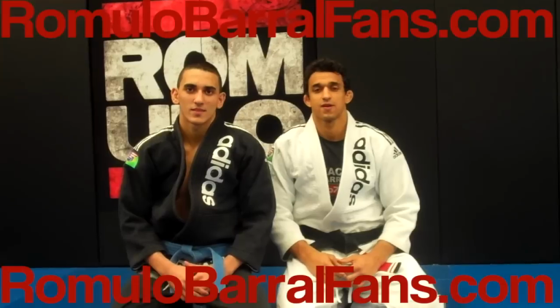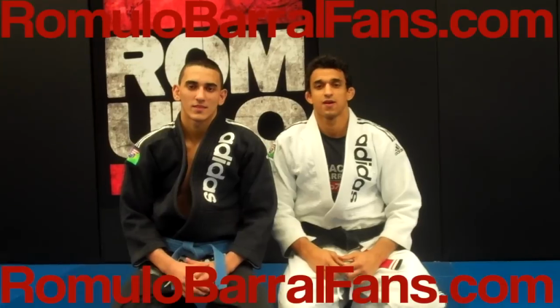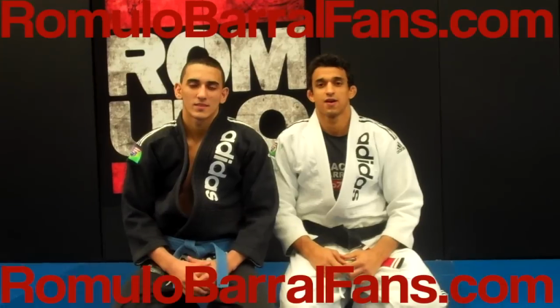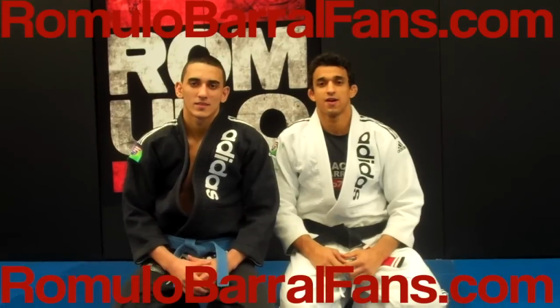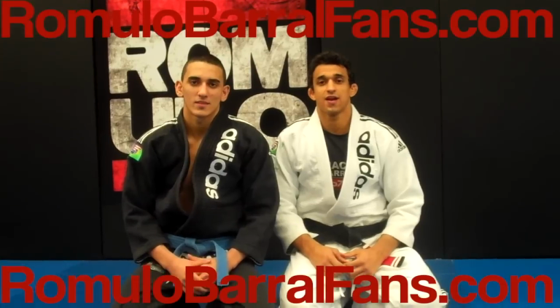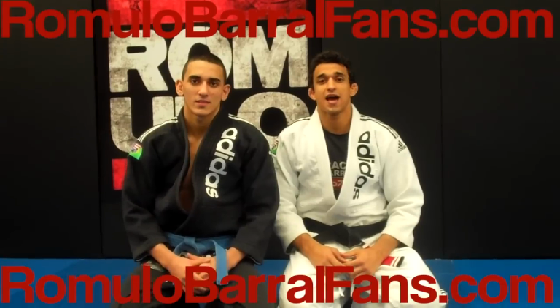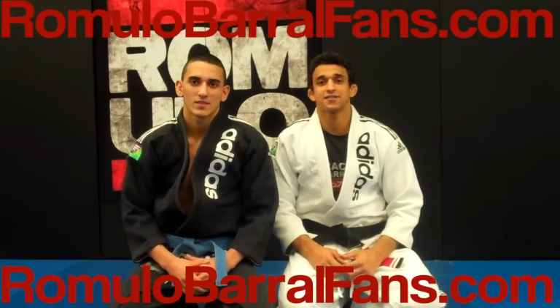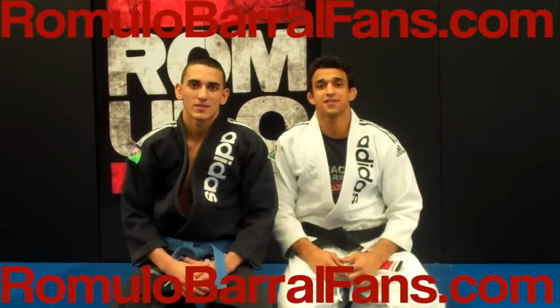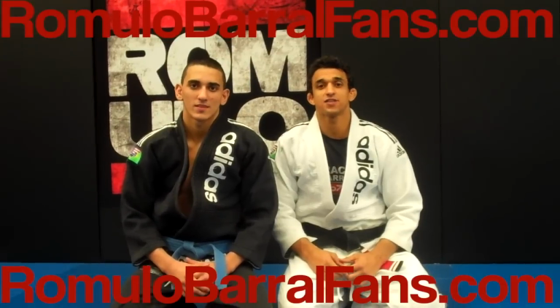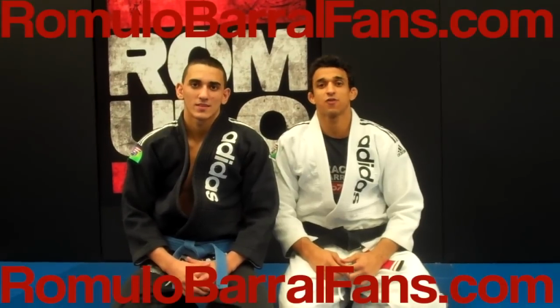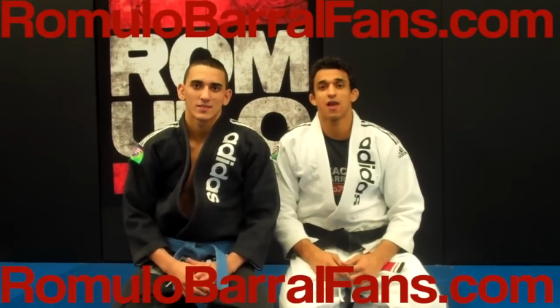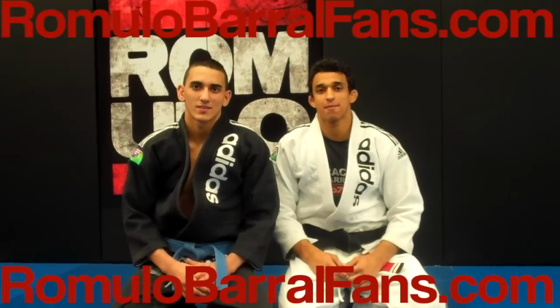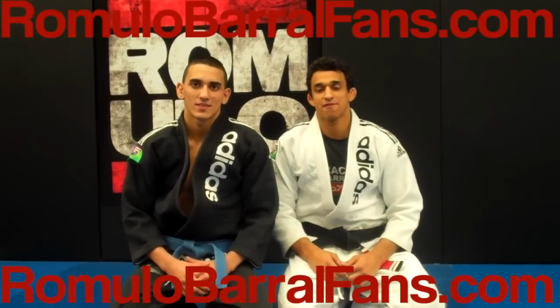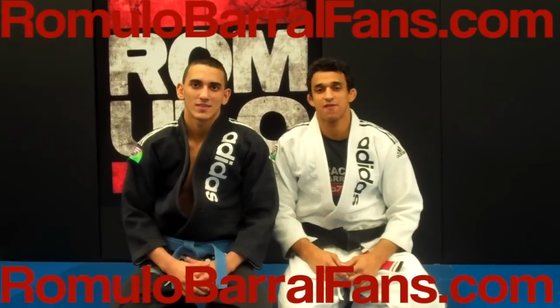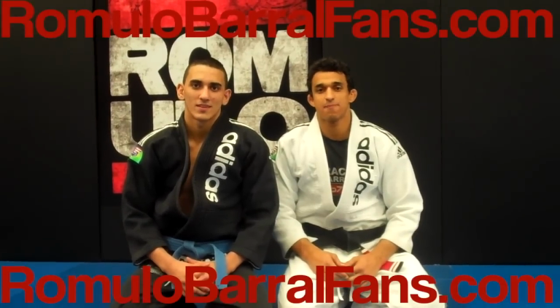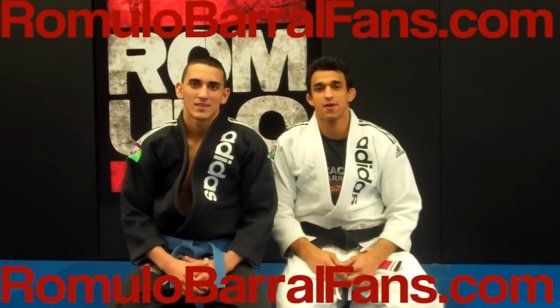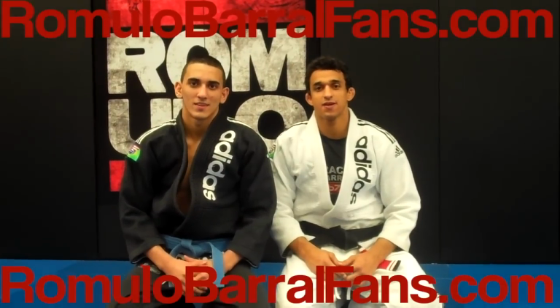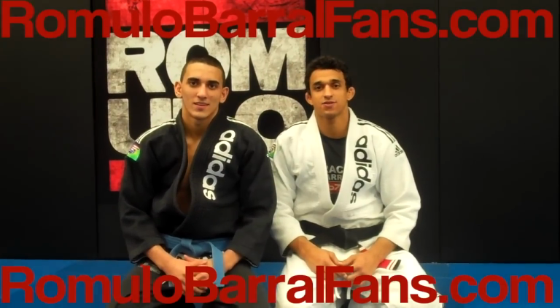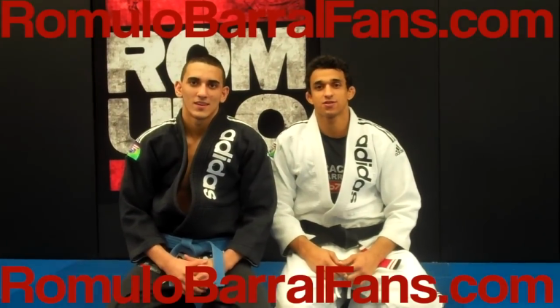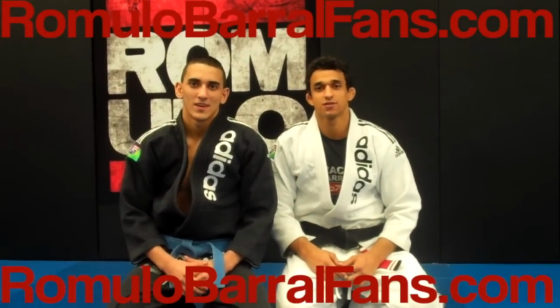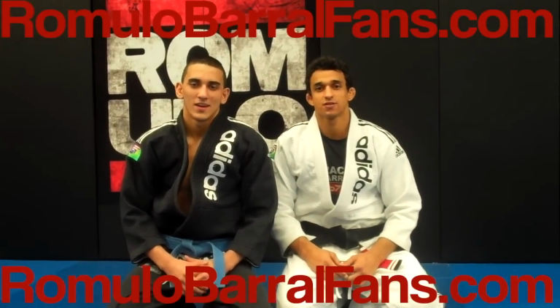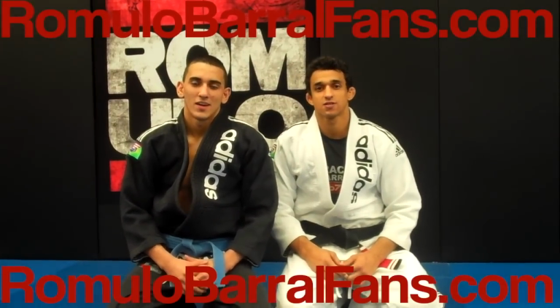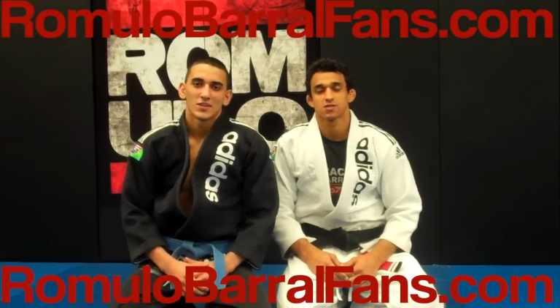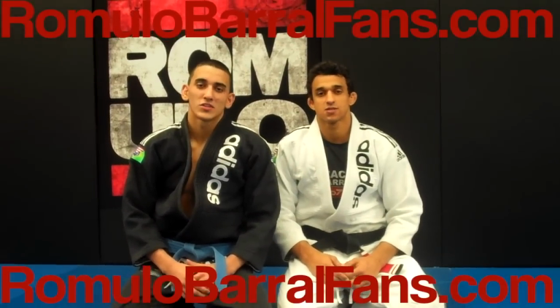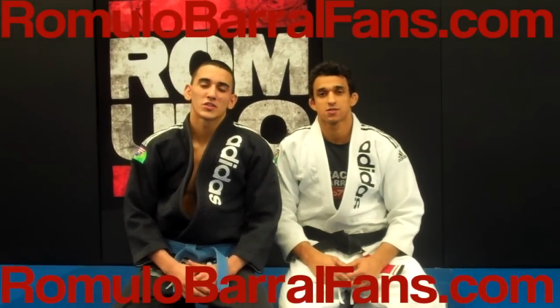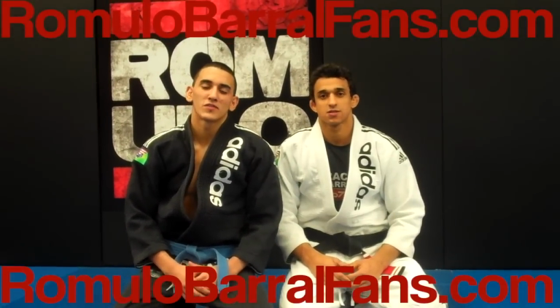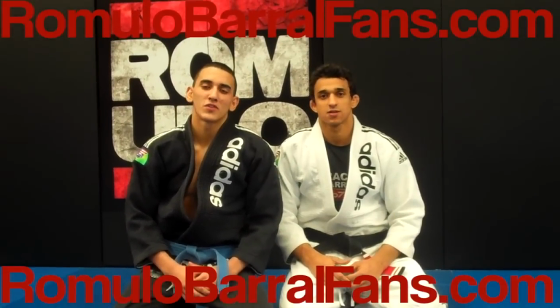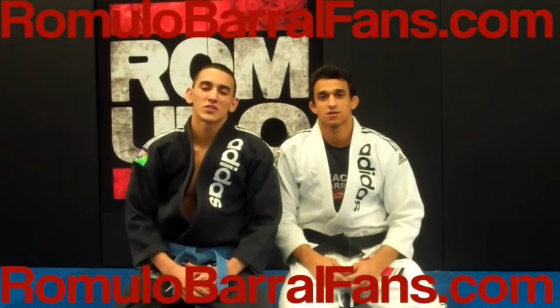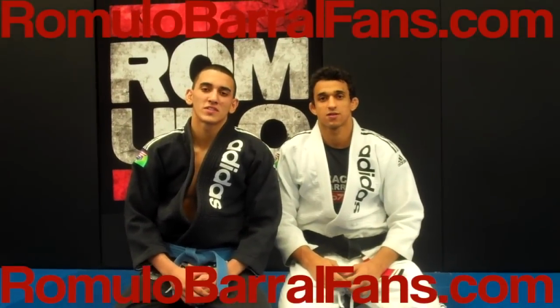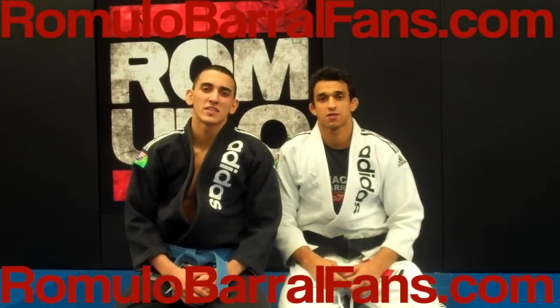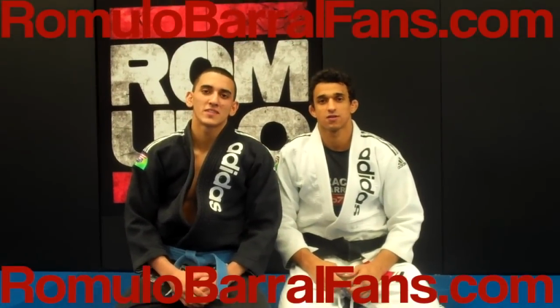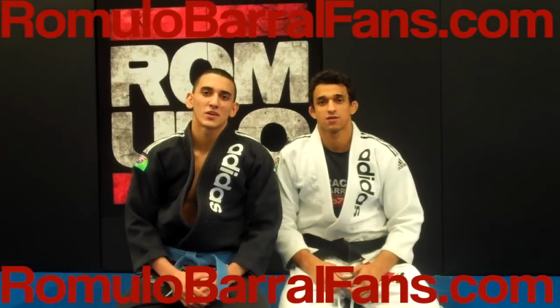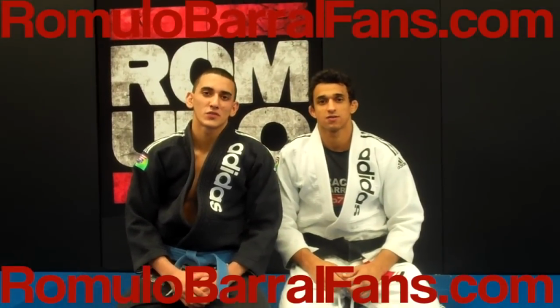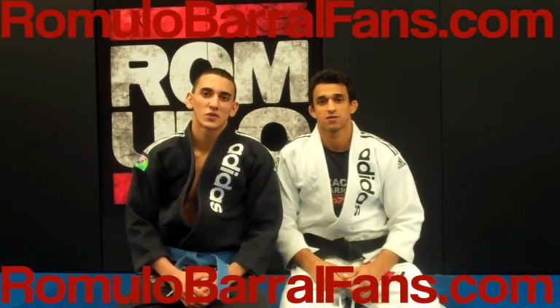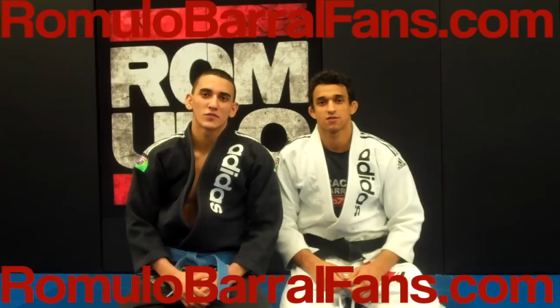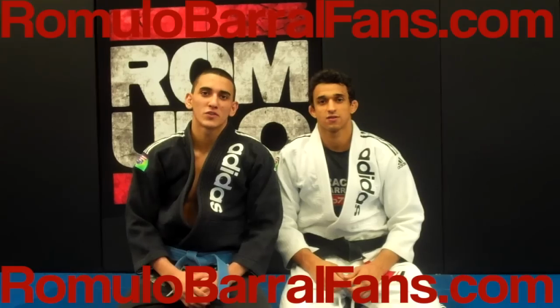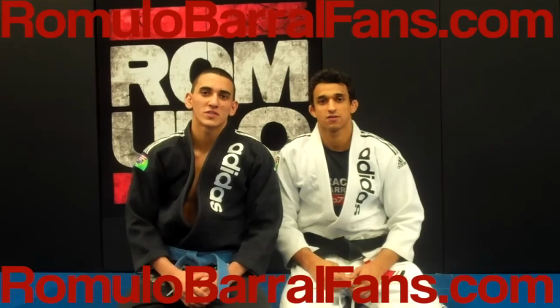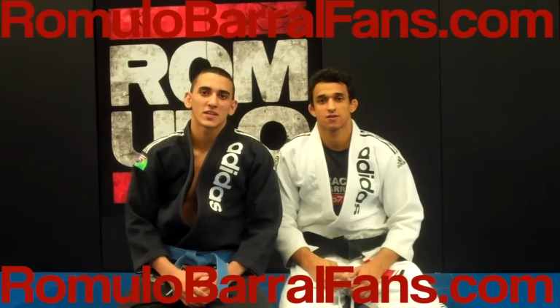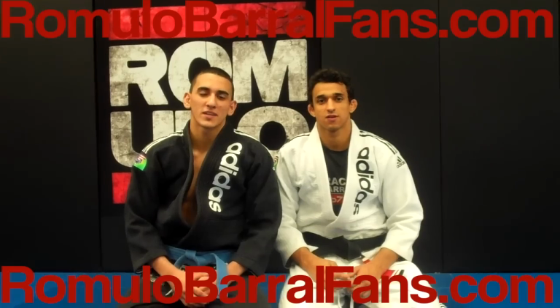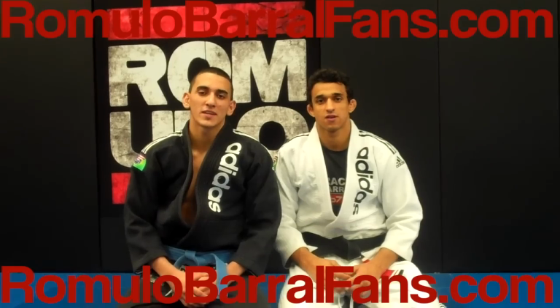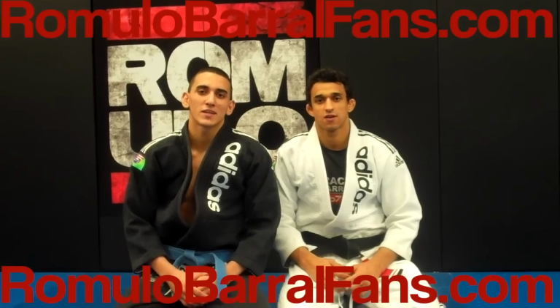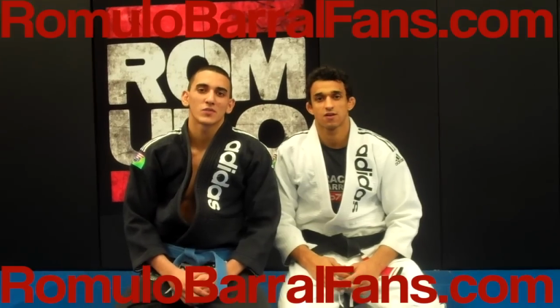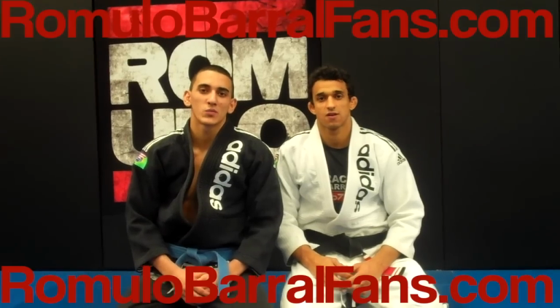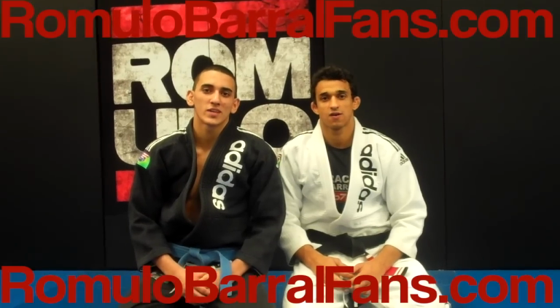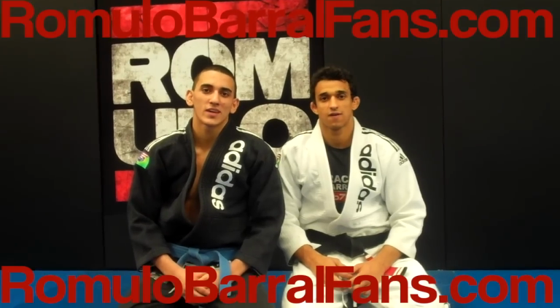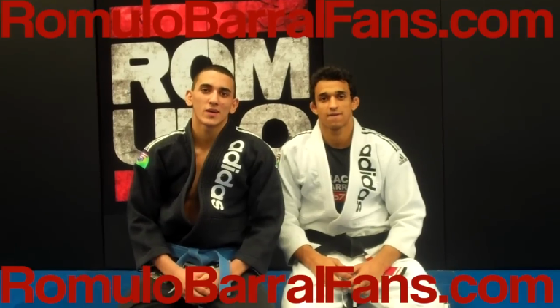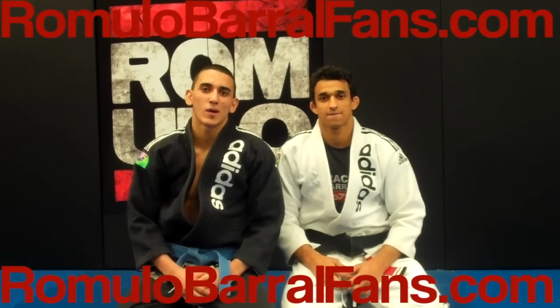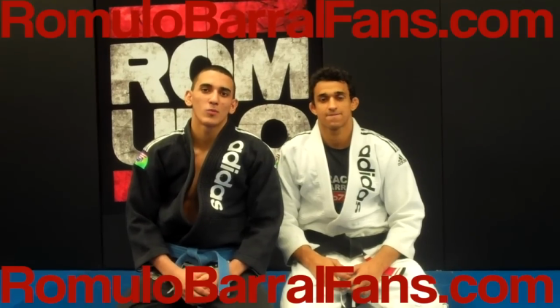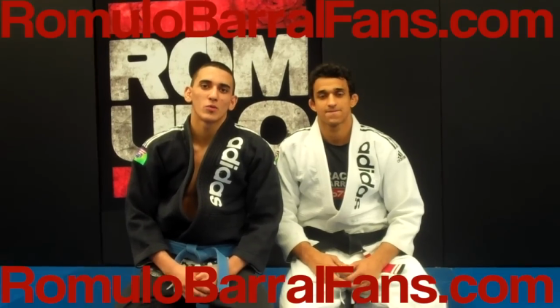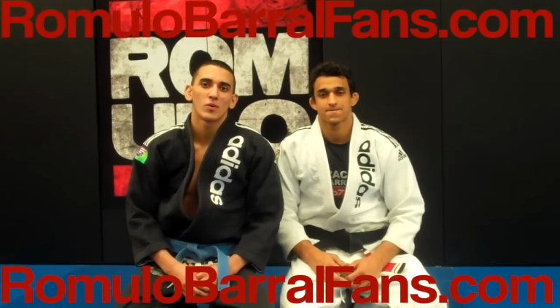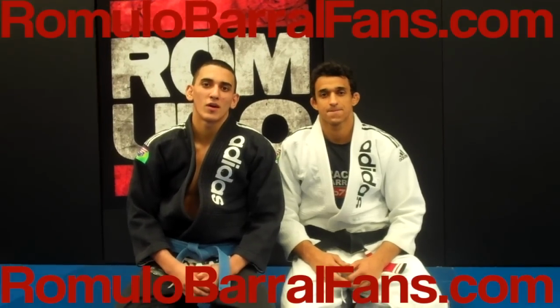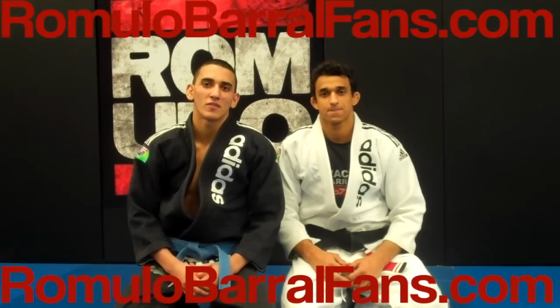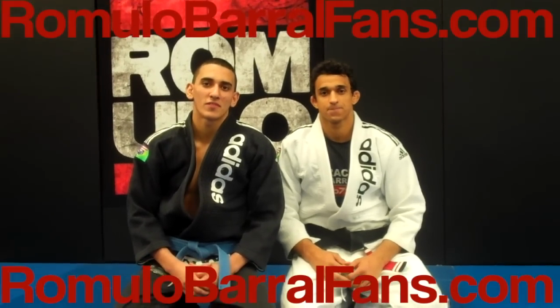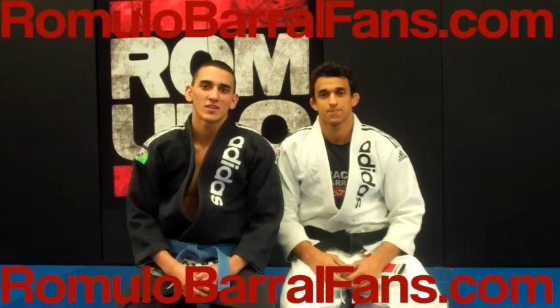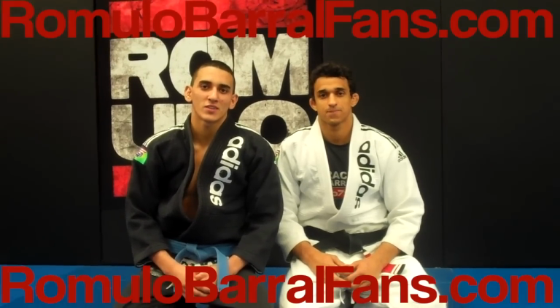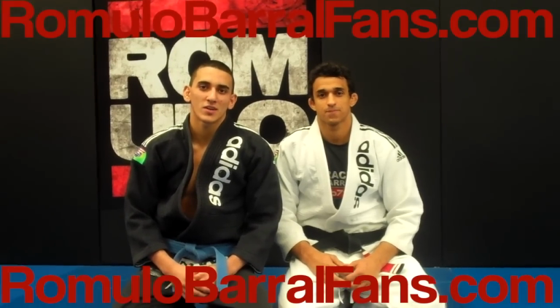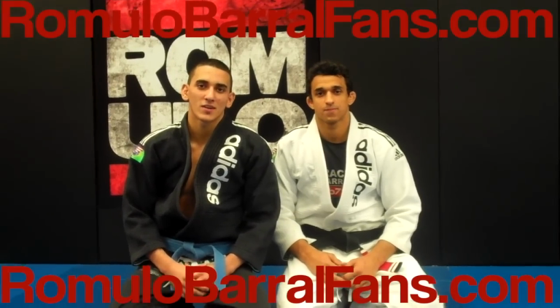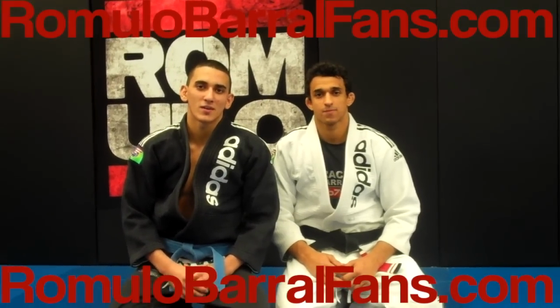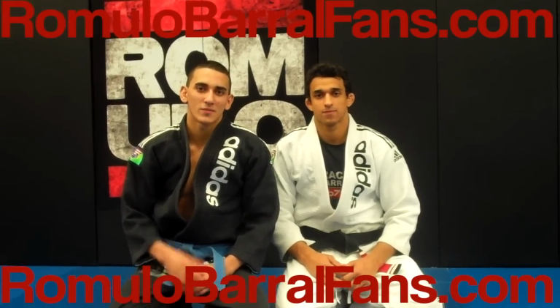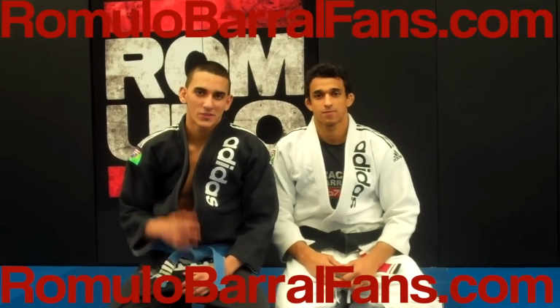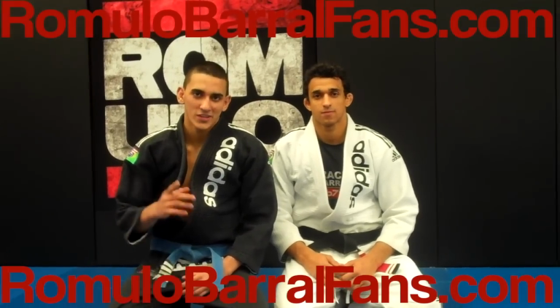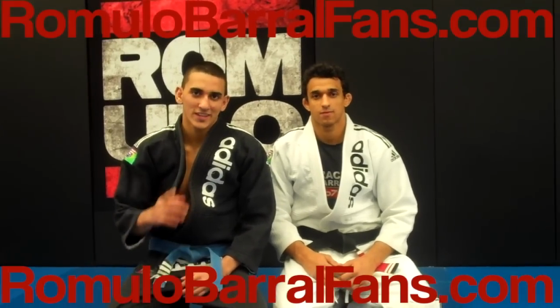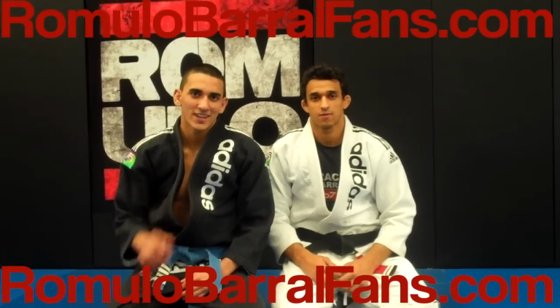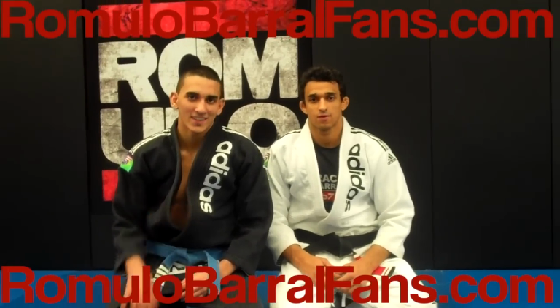Hey guys, thanks for liking my fan page. This is the first technique of the week at humblebee health fans dot com — check it out.